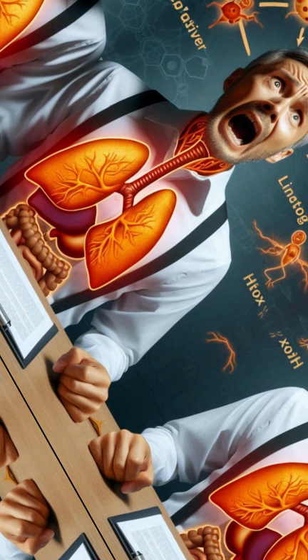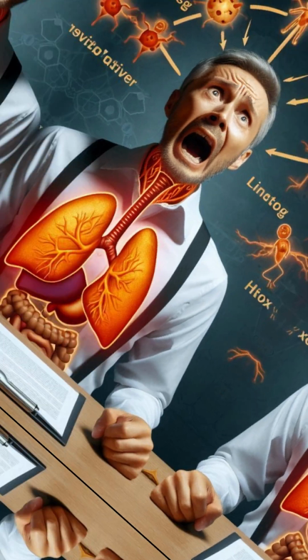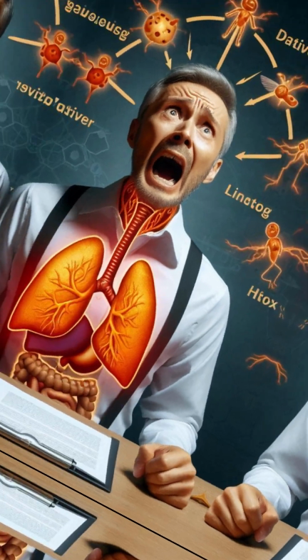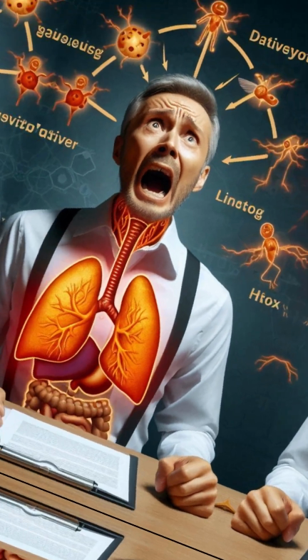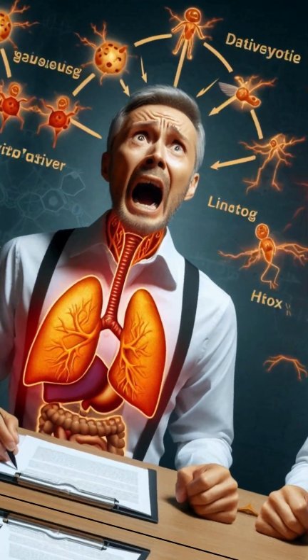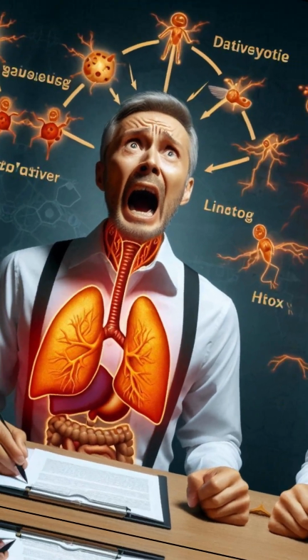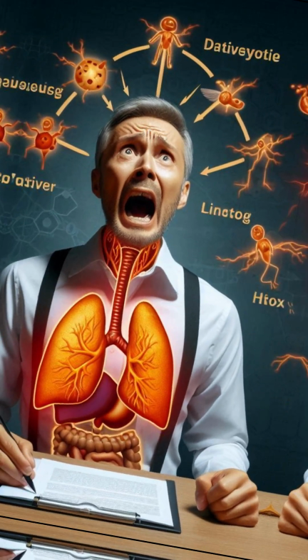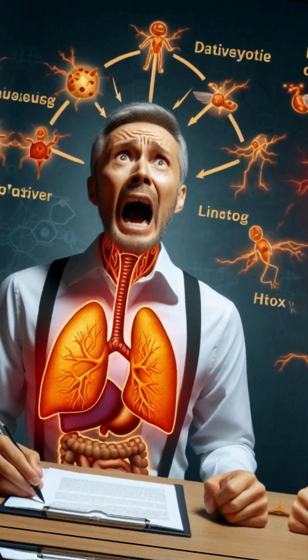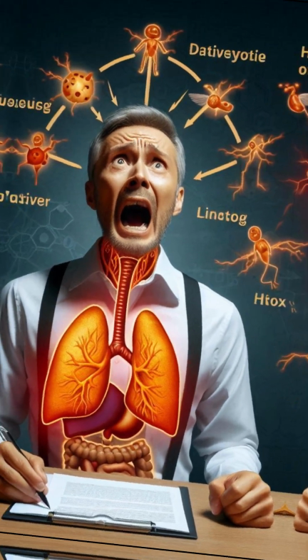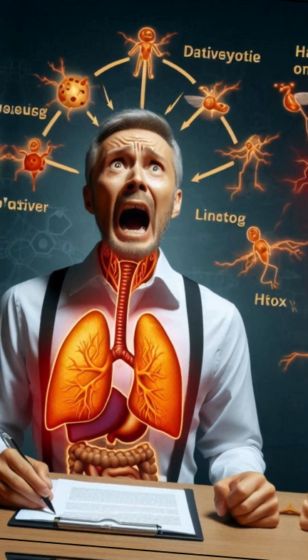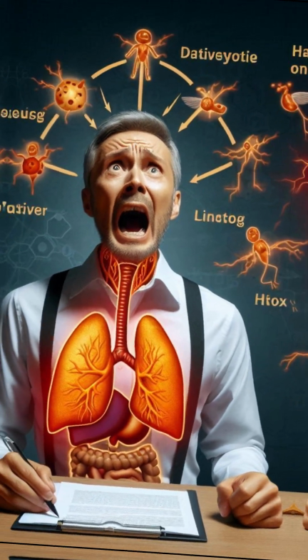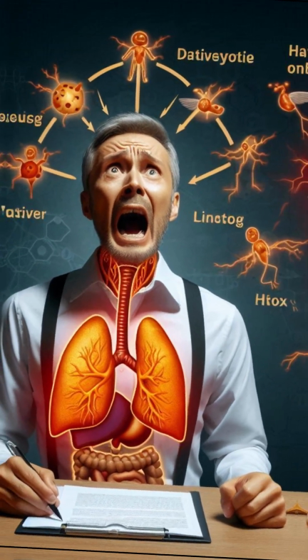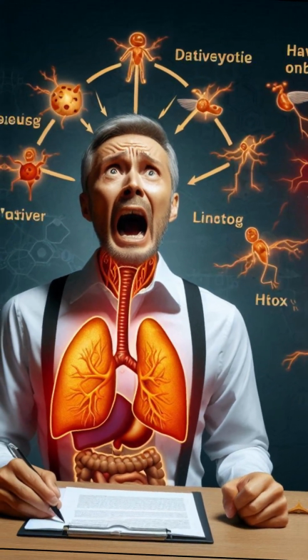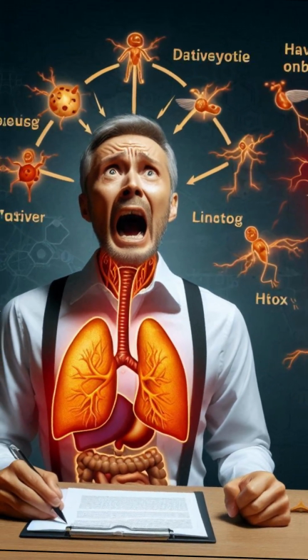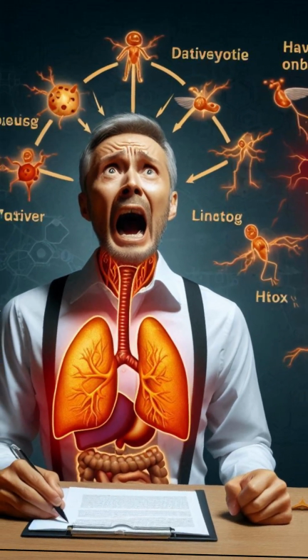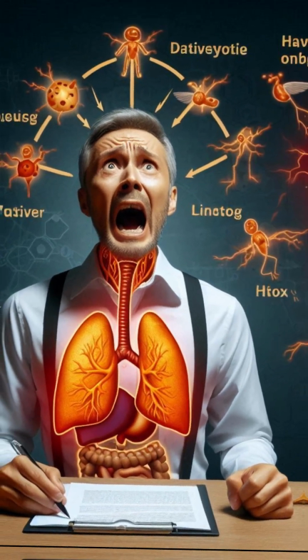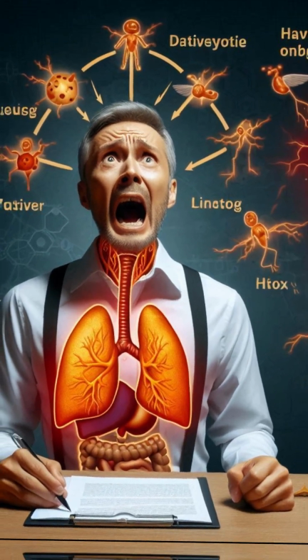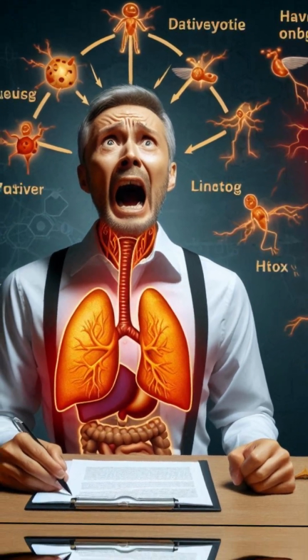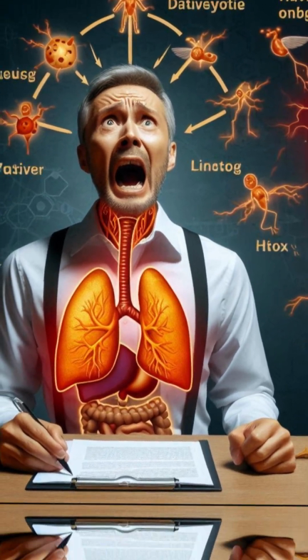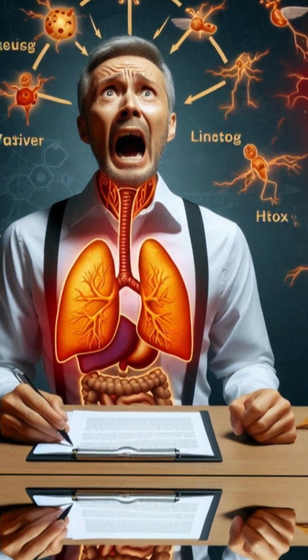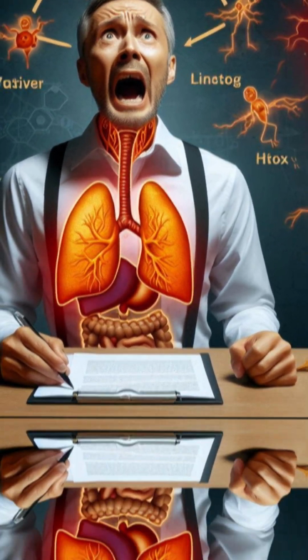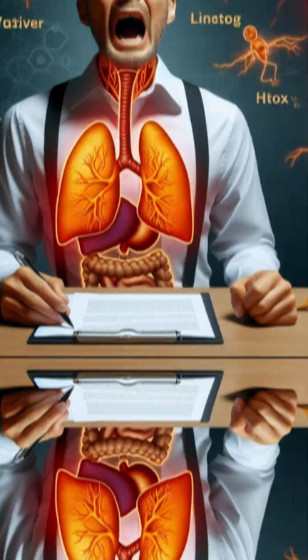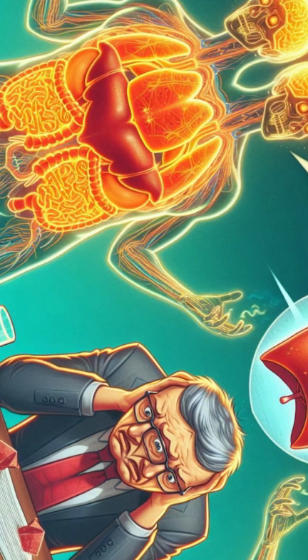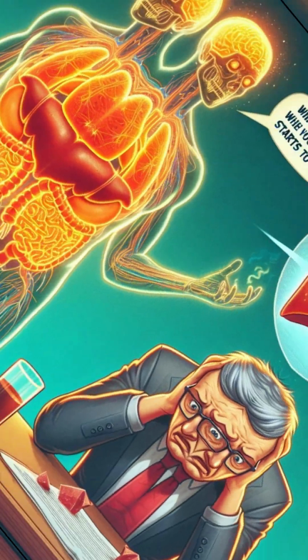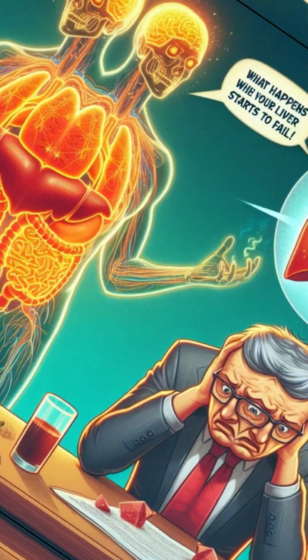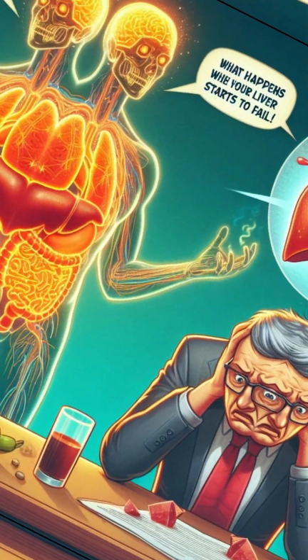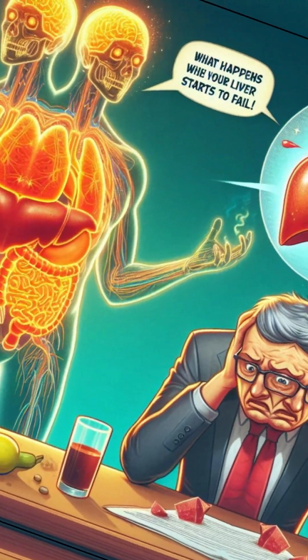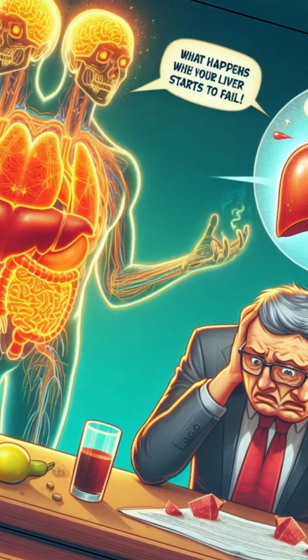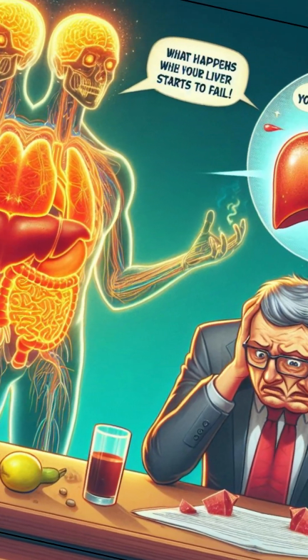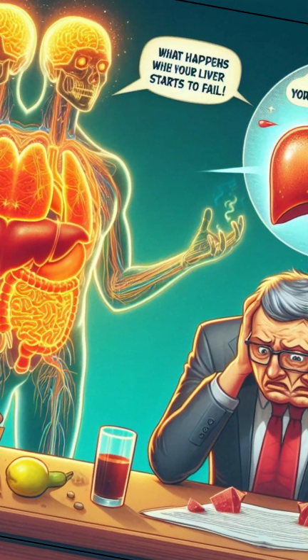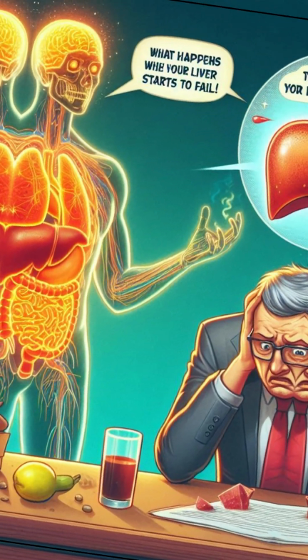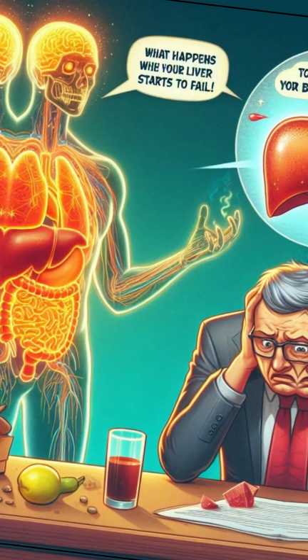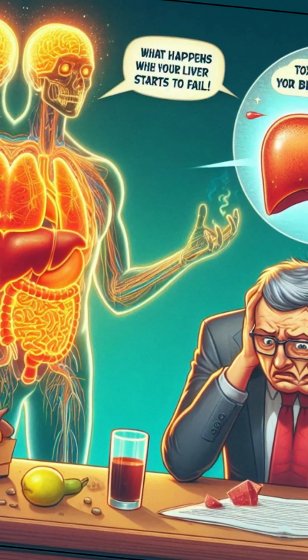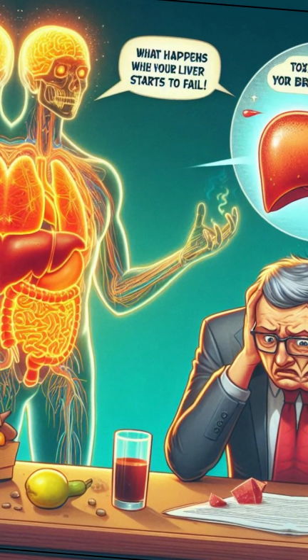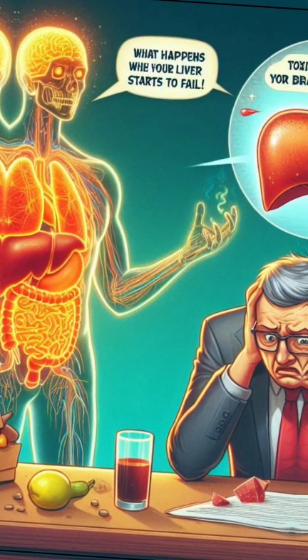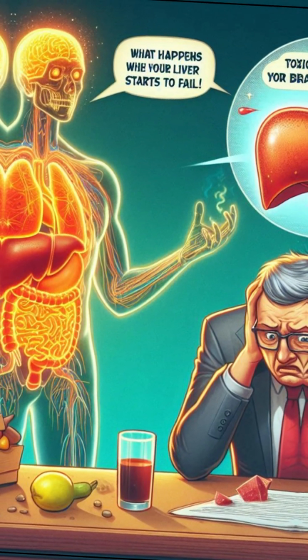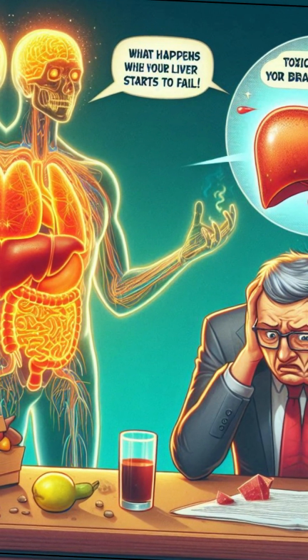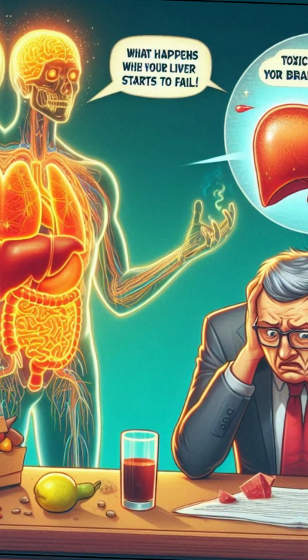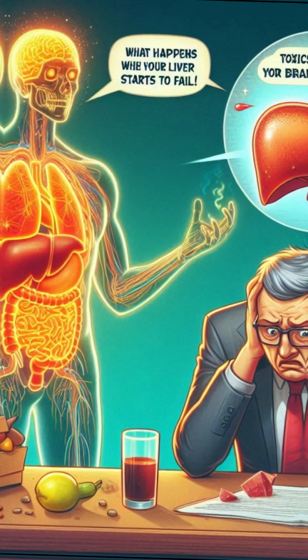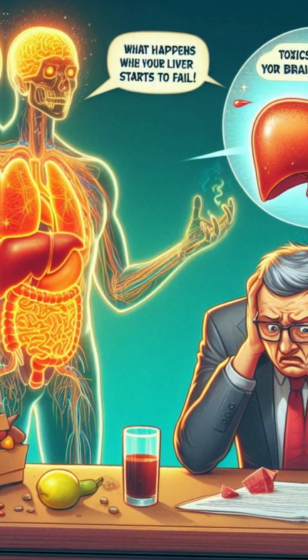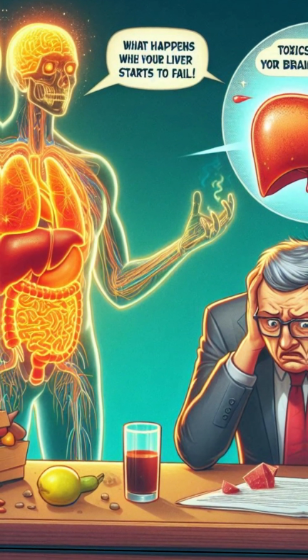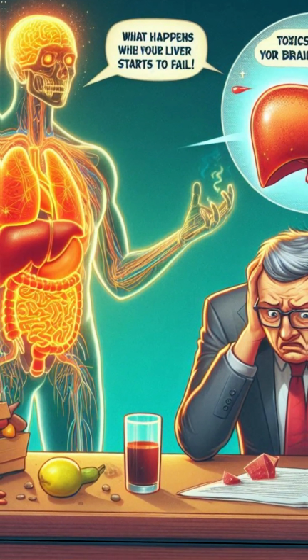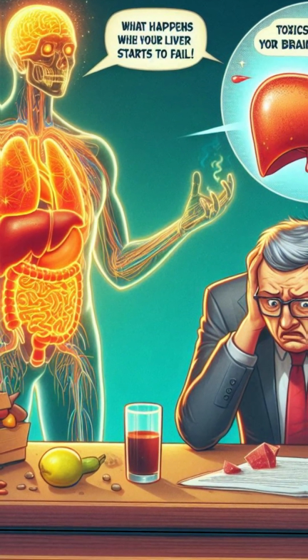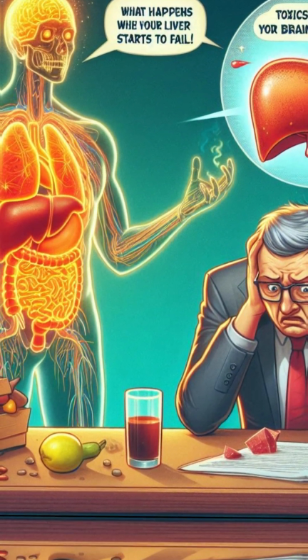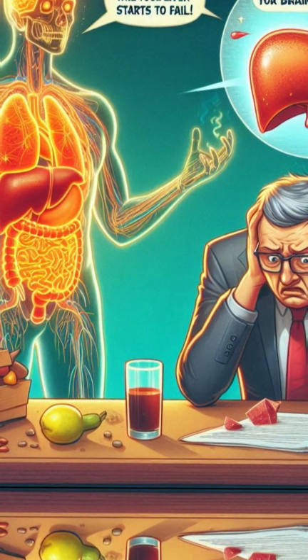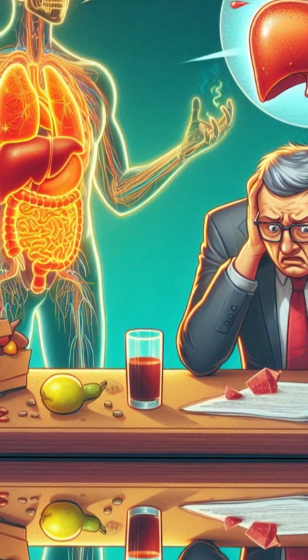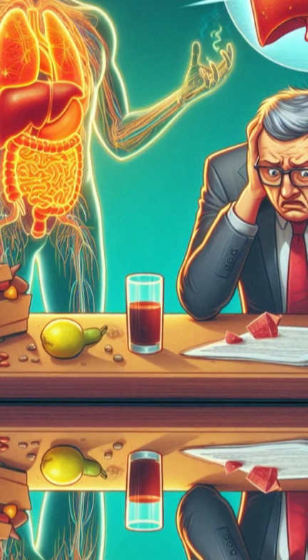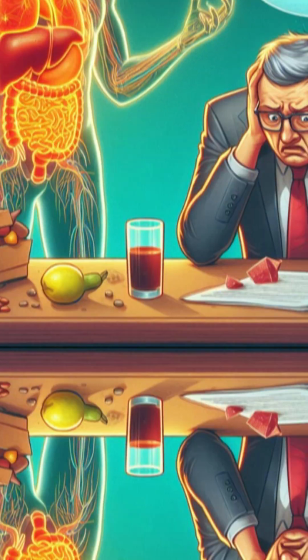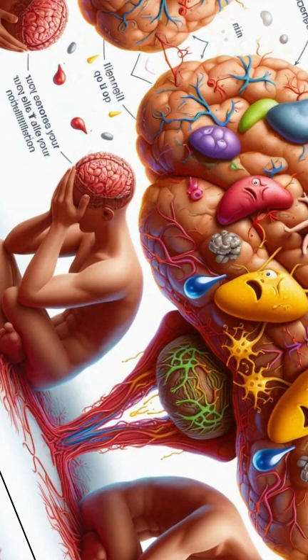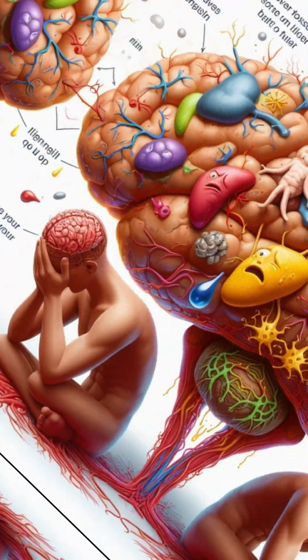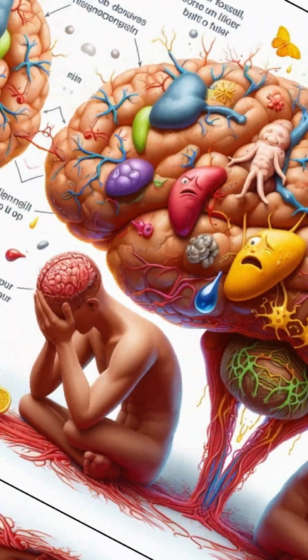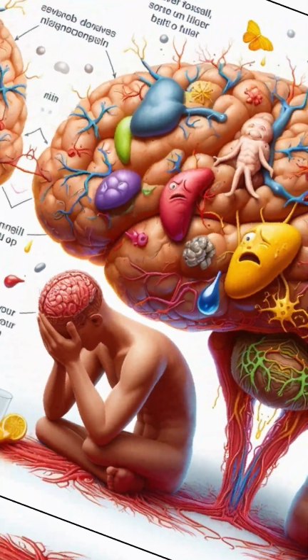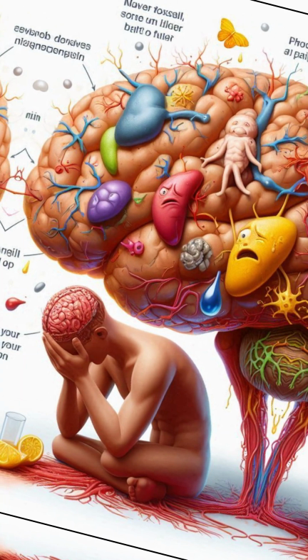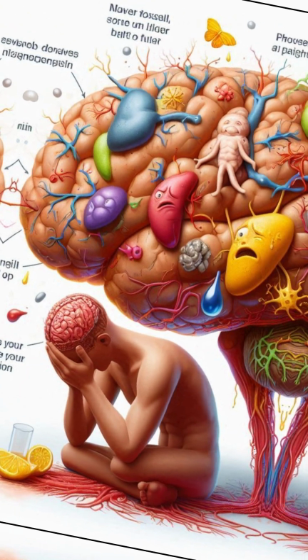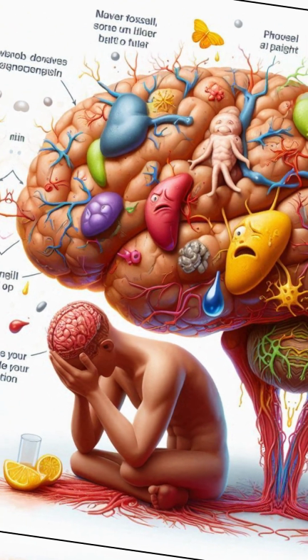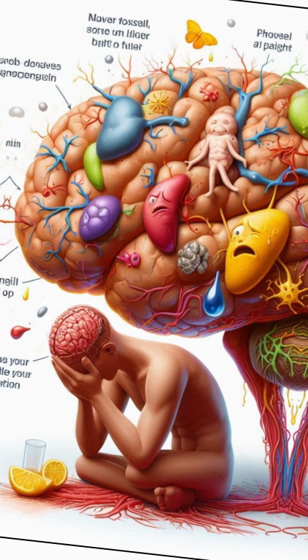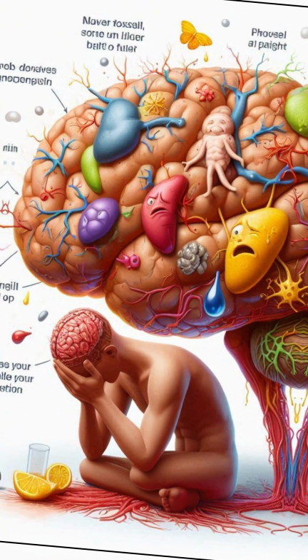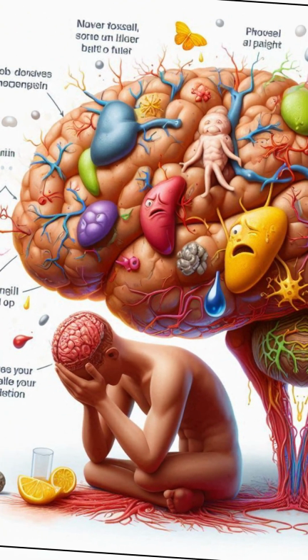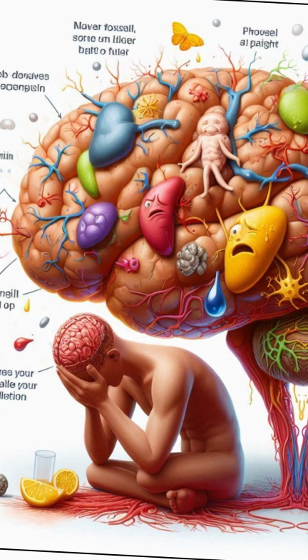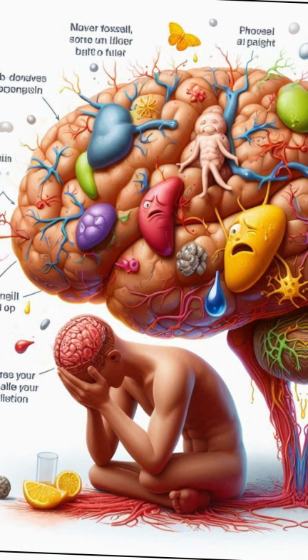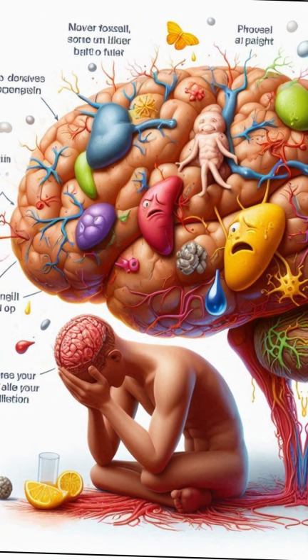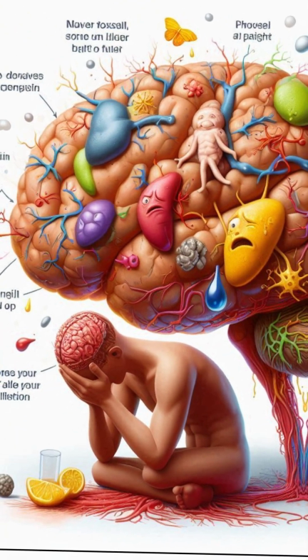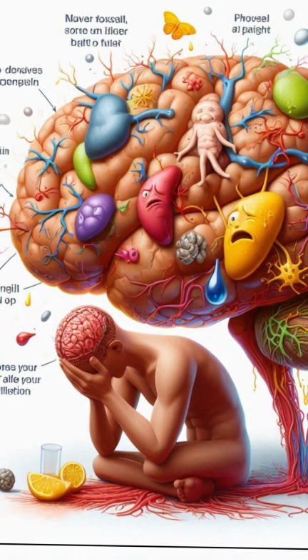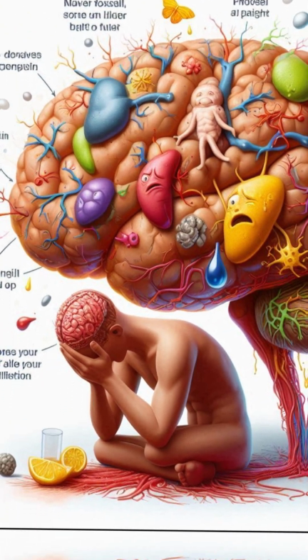What happens when your liver starts to fail? Number 1: toxins build up in your body, affecting your brain and mood.